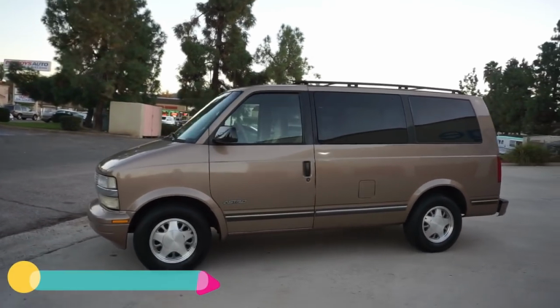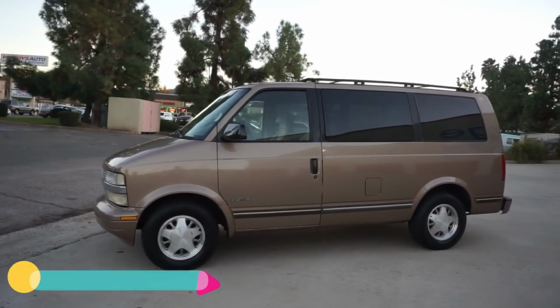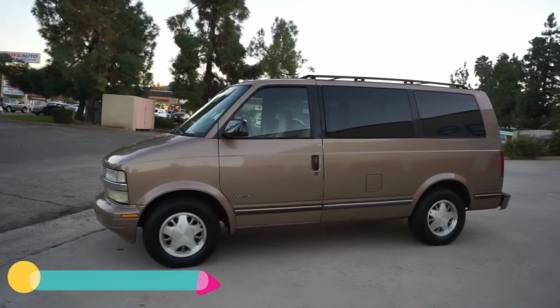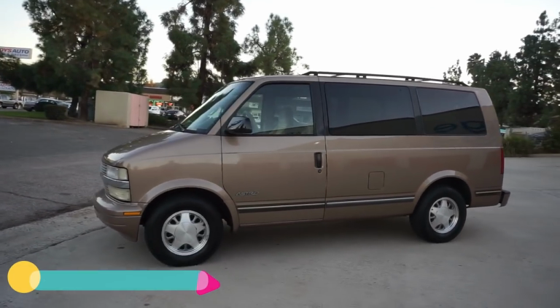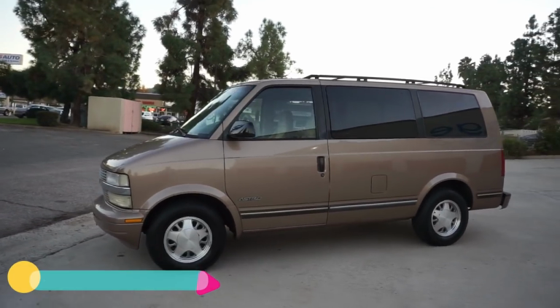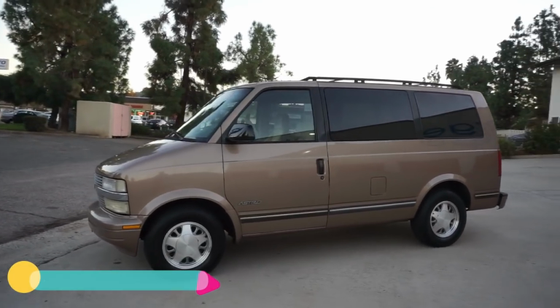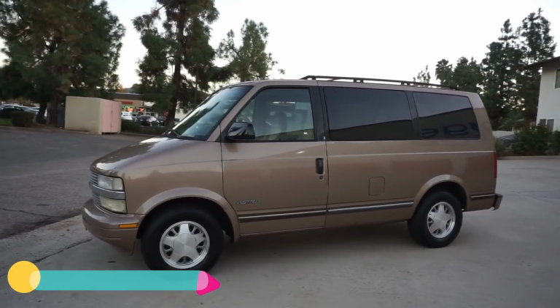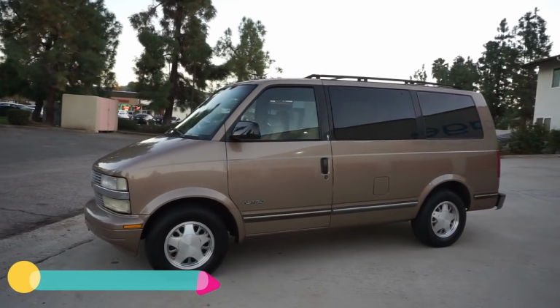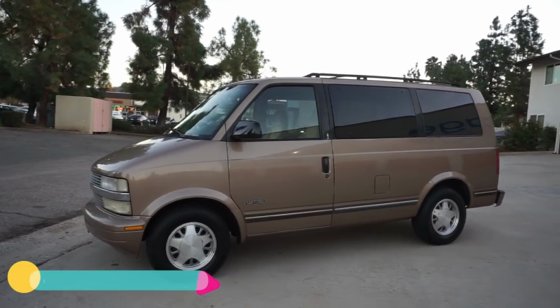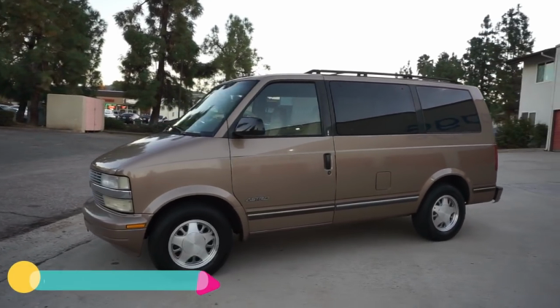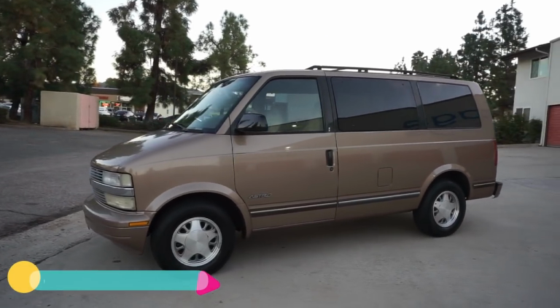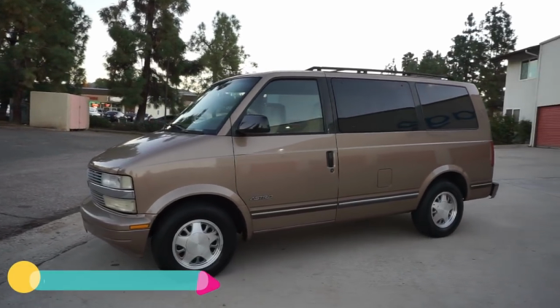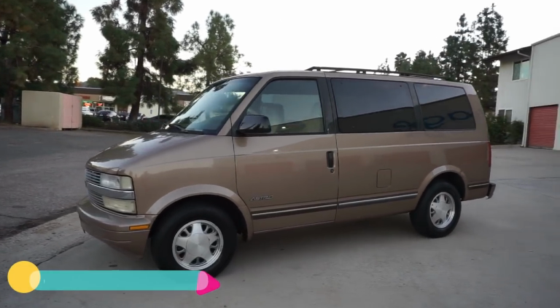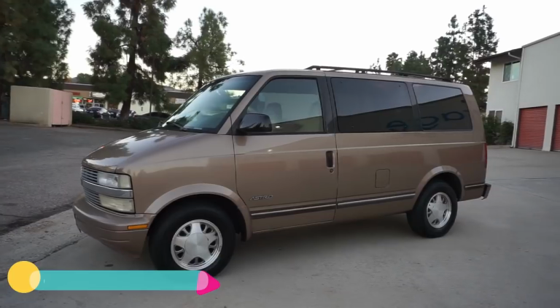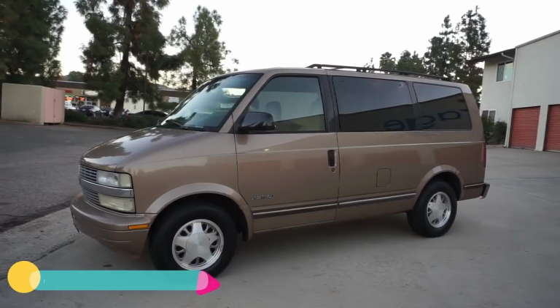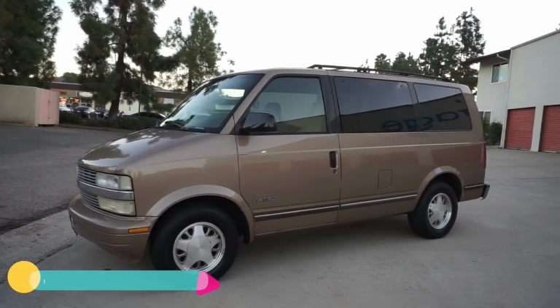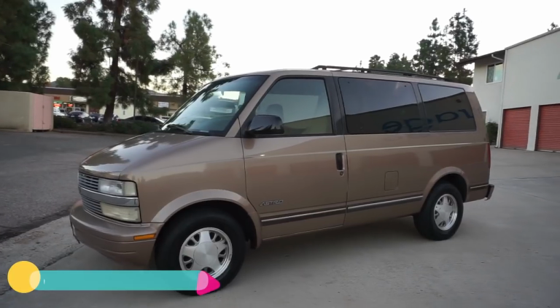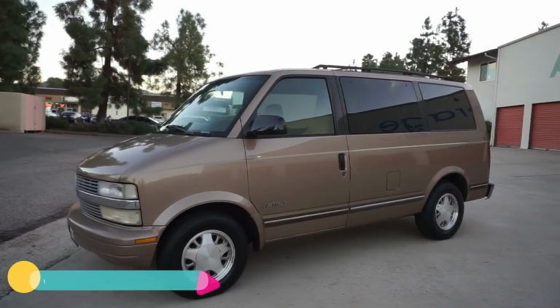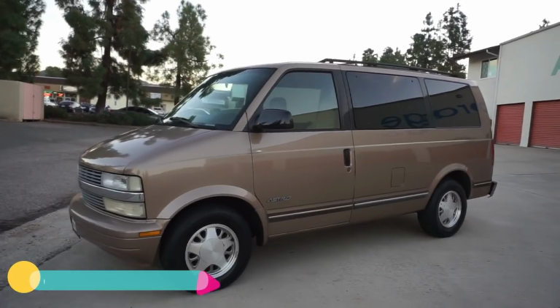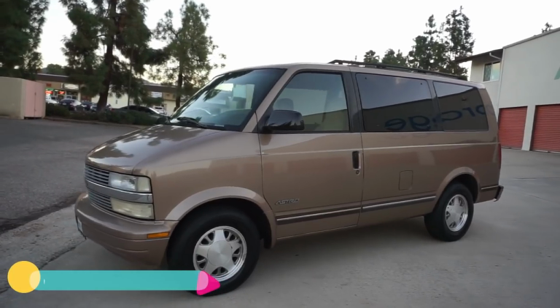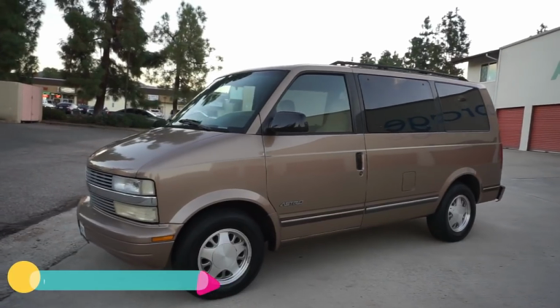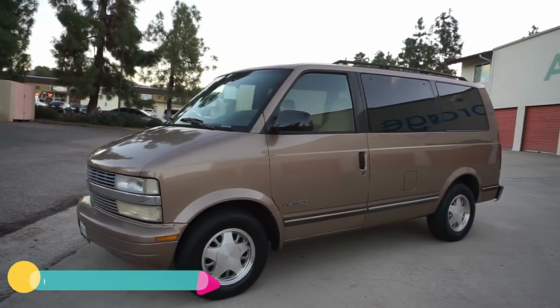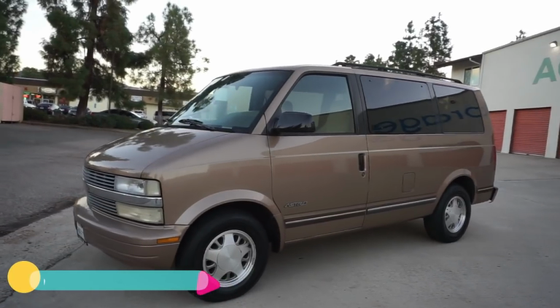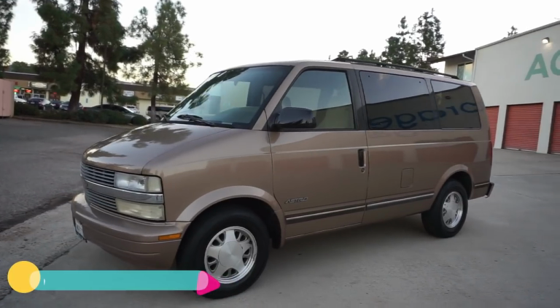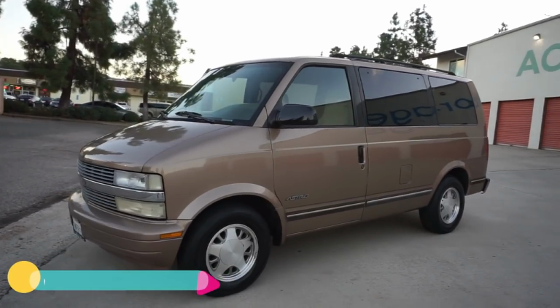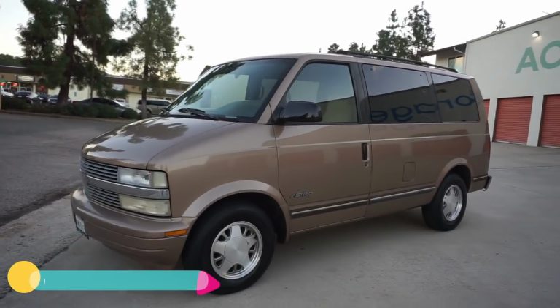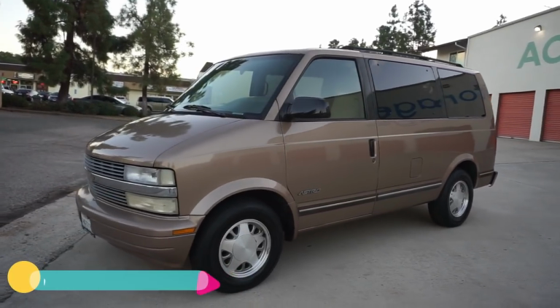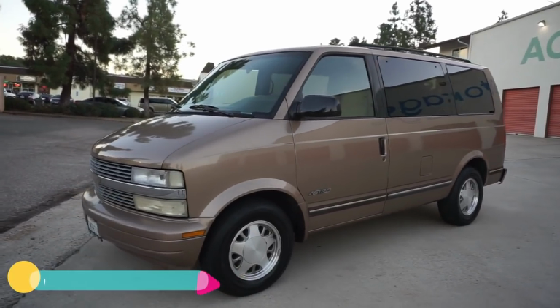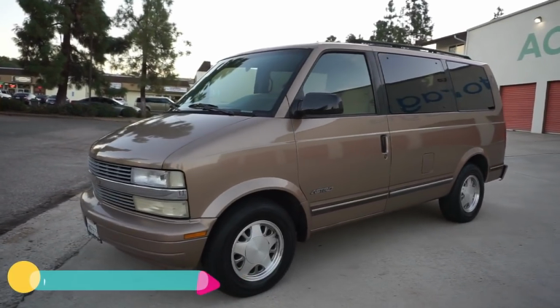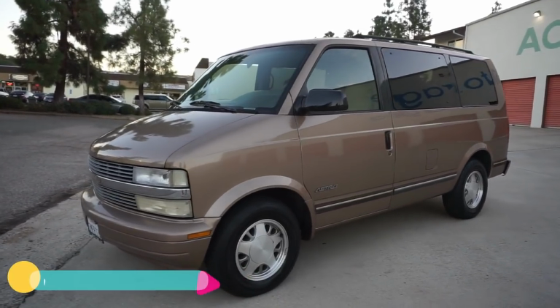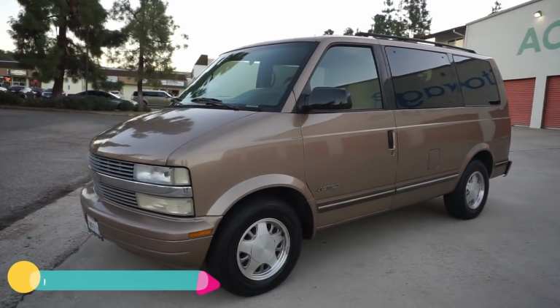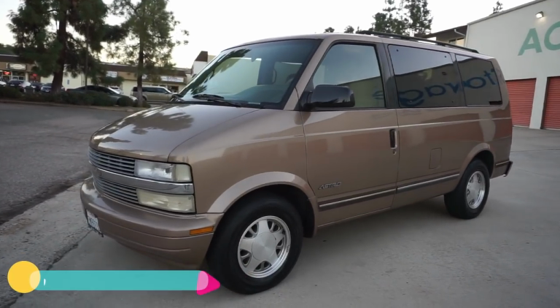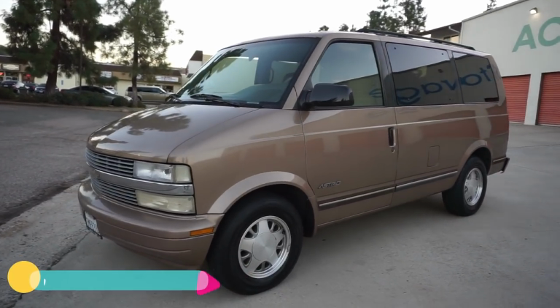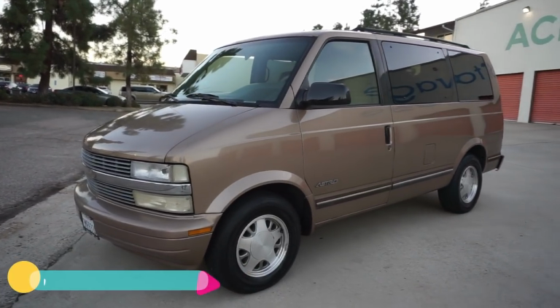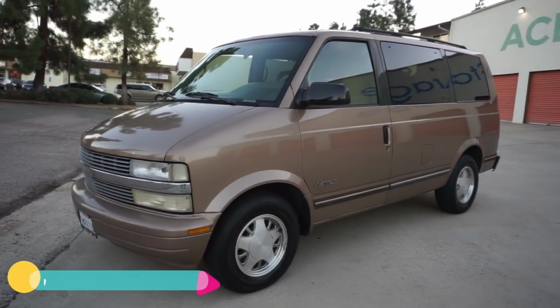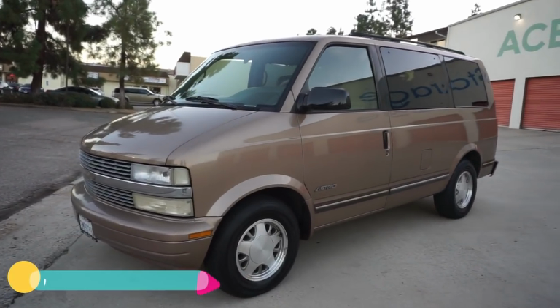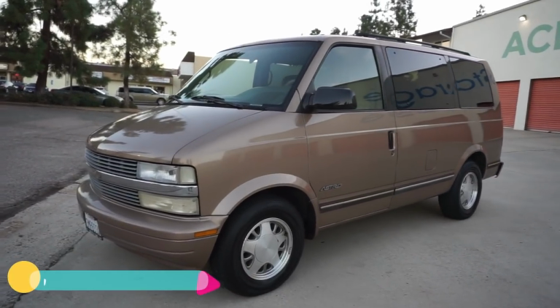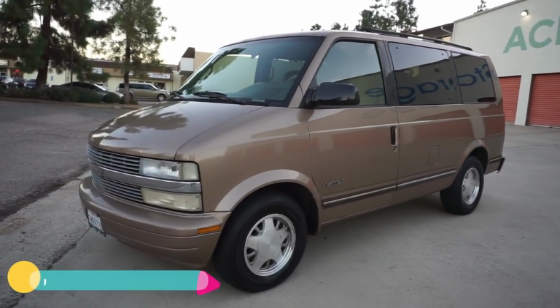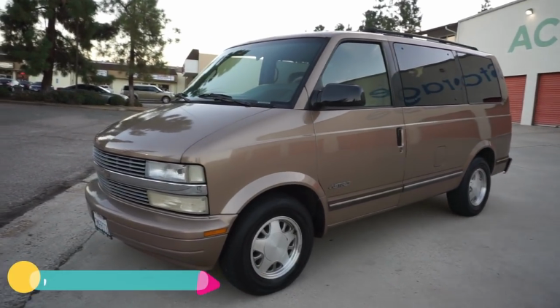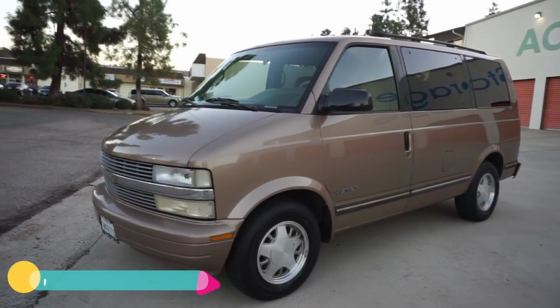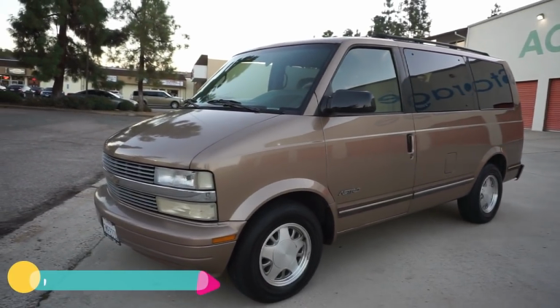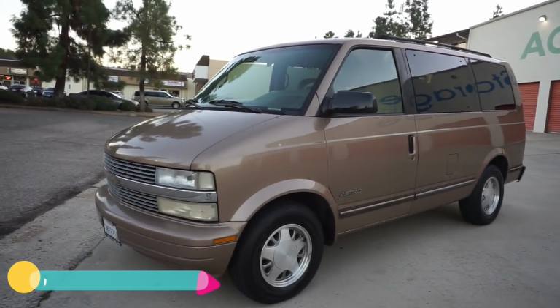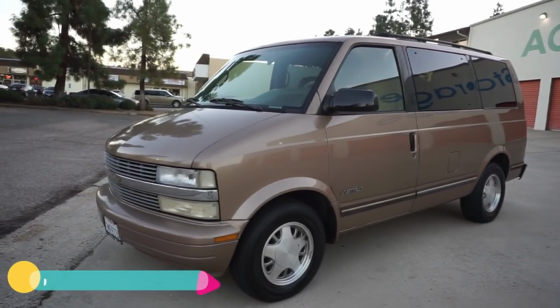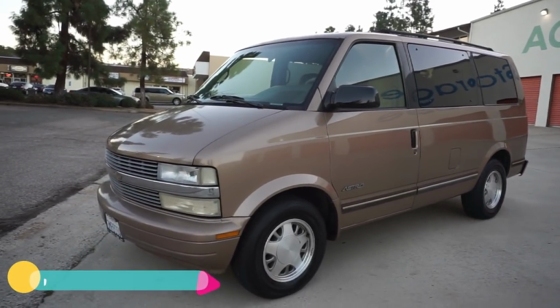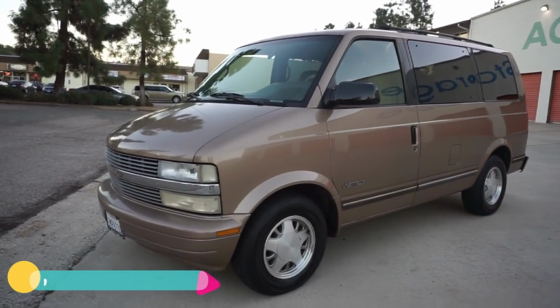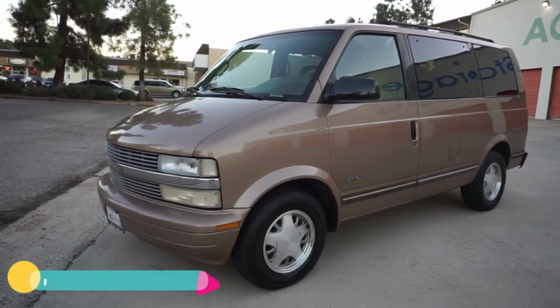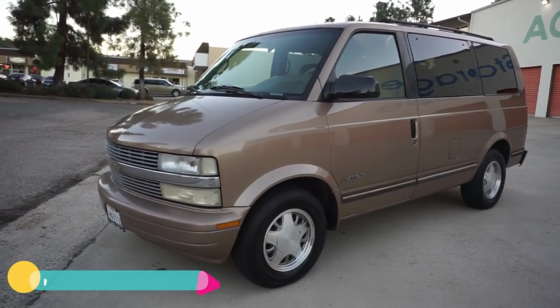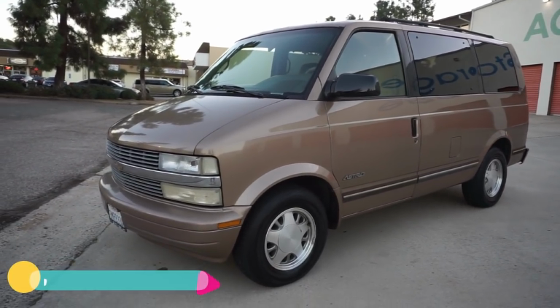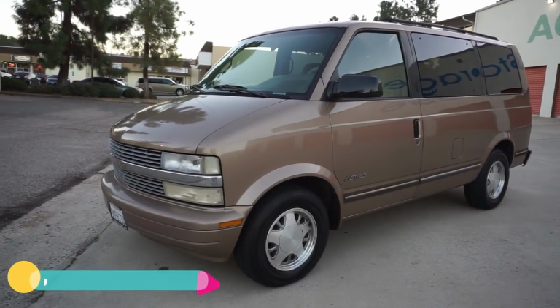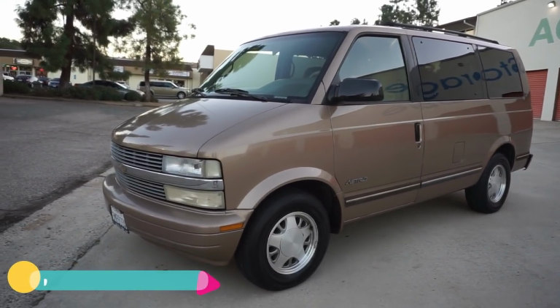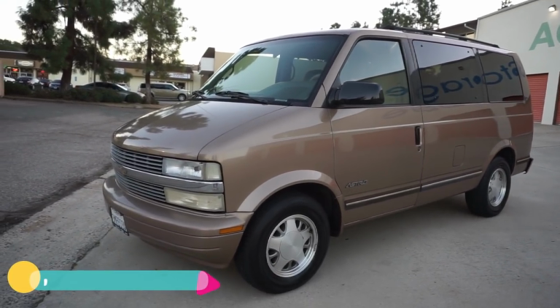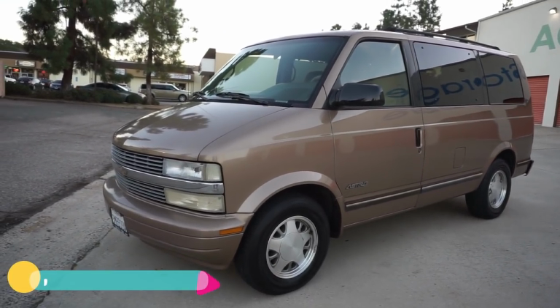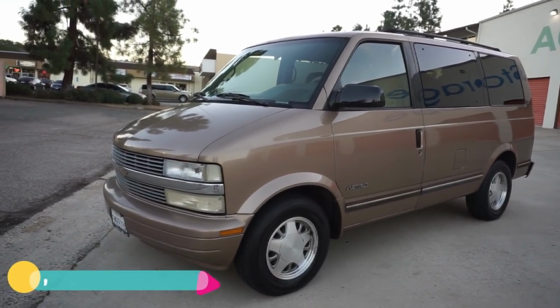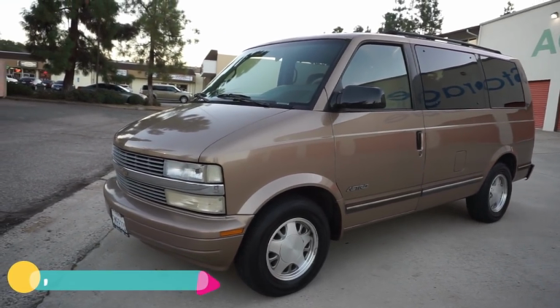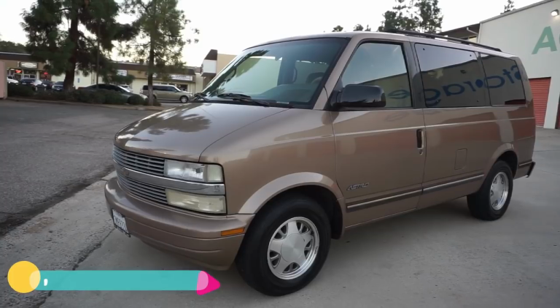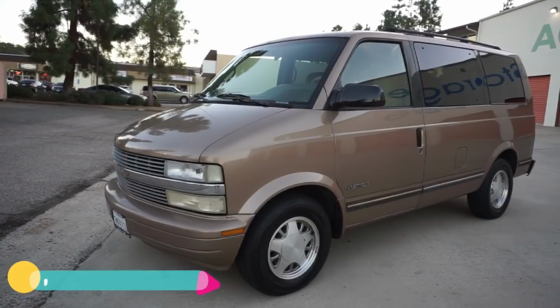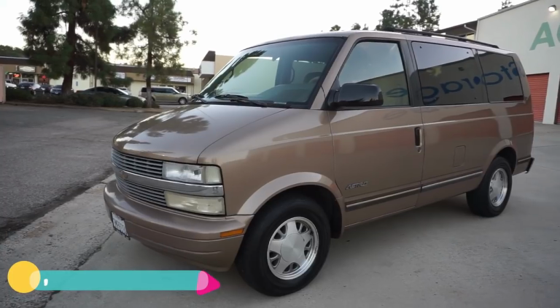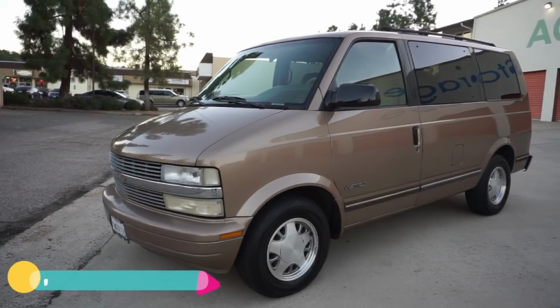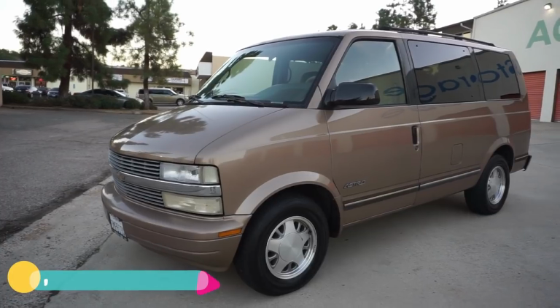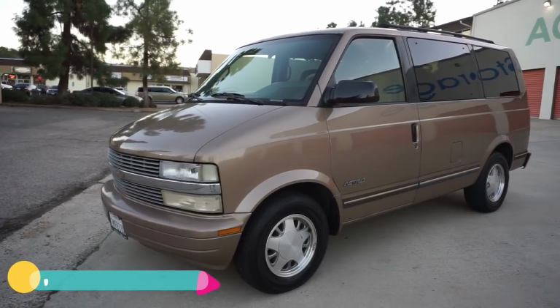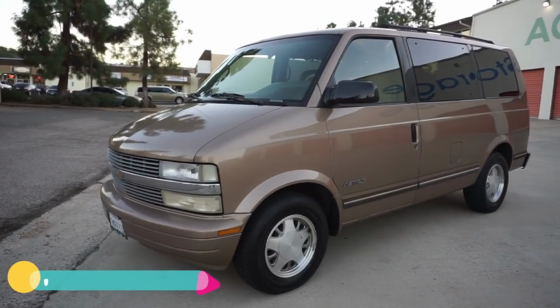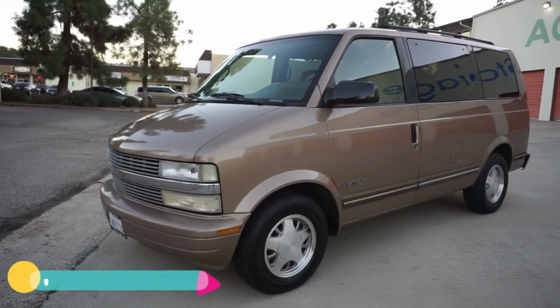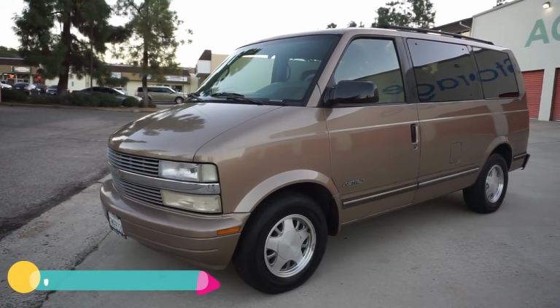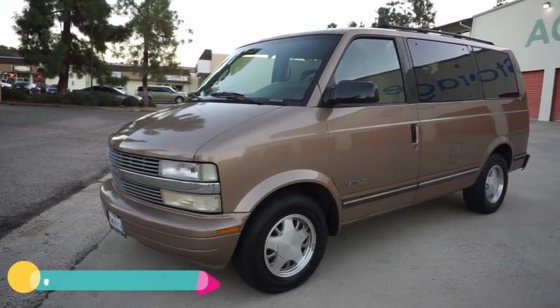My name is Nathan — OneOwnerCarGuy.com. Check out my channel, subscribe, and like a couple of videos. Marshmallows and cereal — you can check out CerealMarshmallows.com.